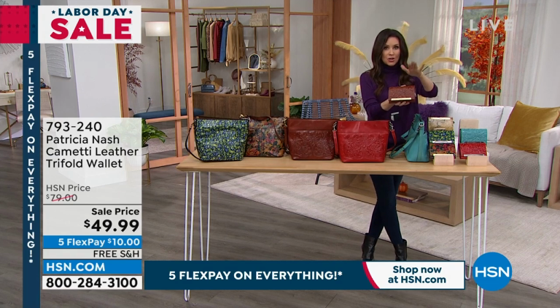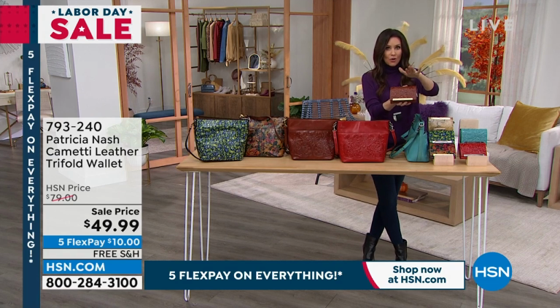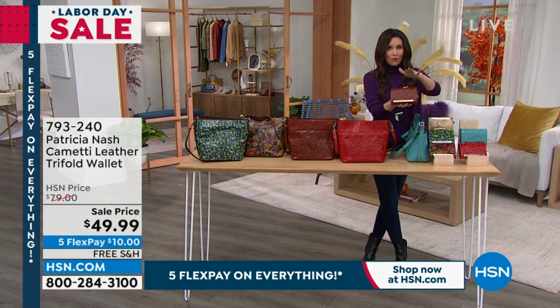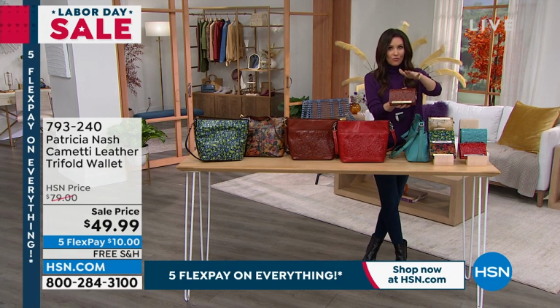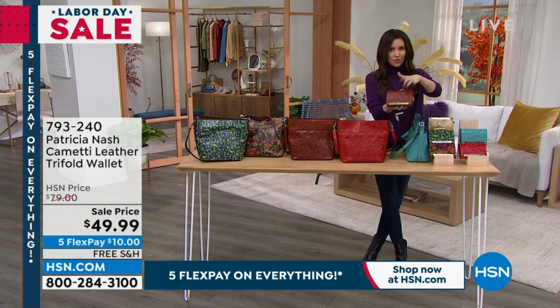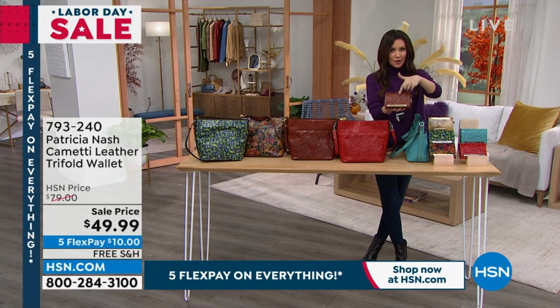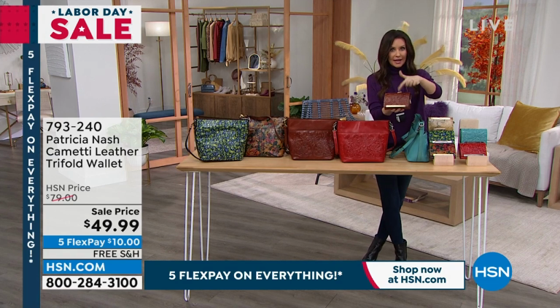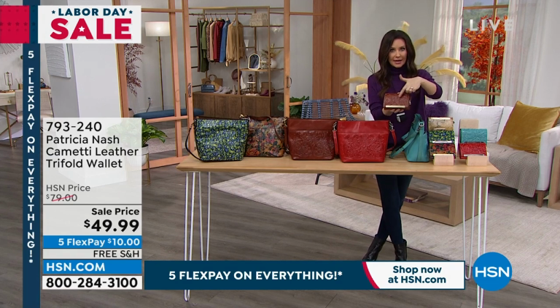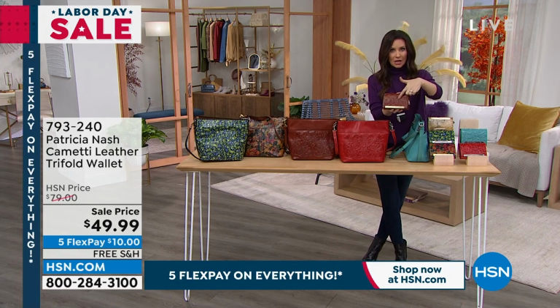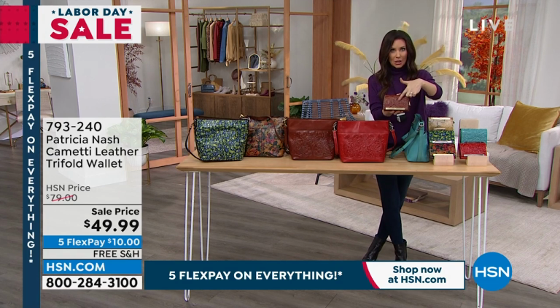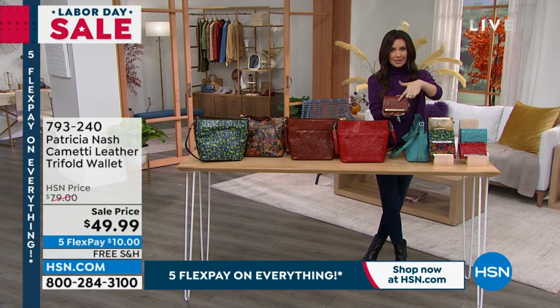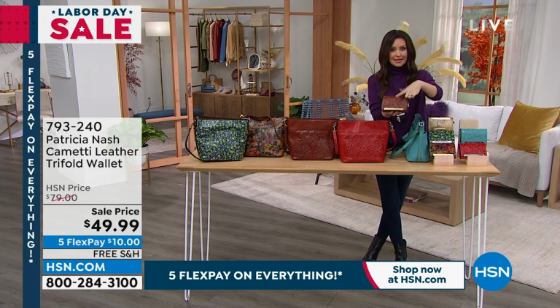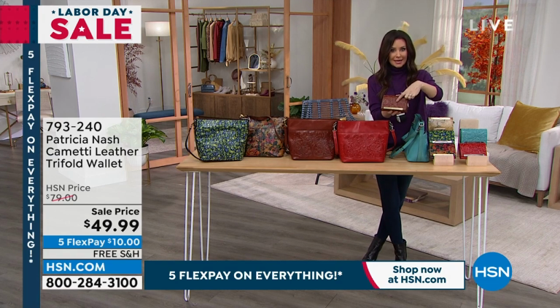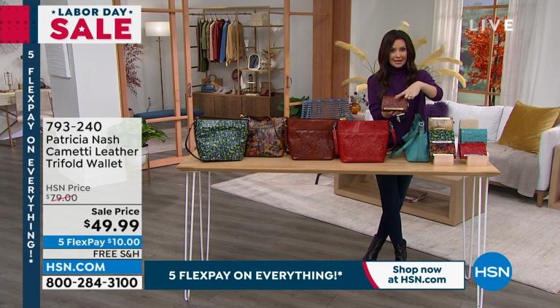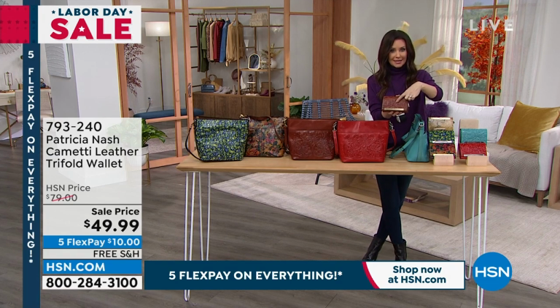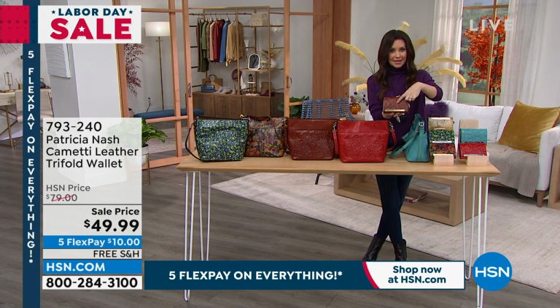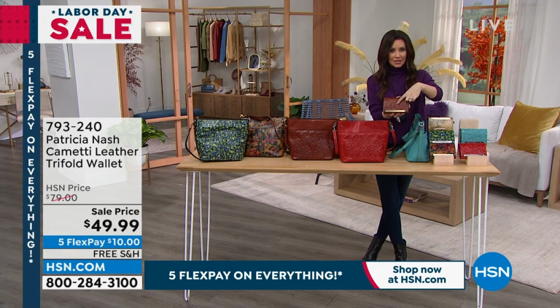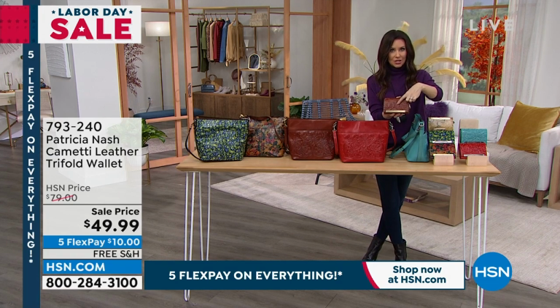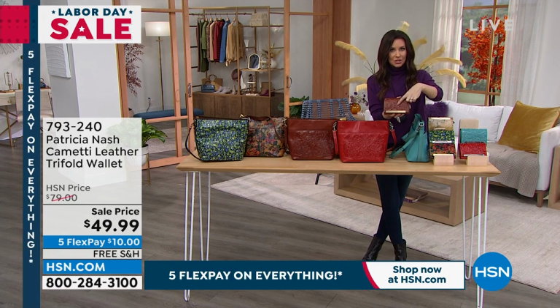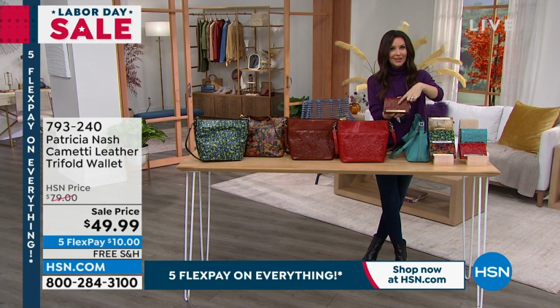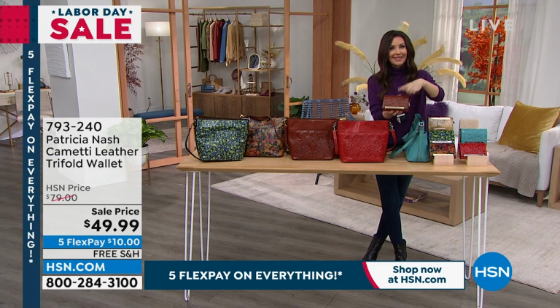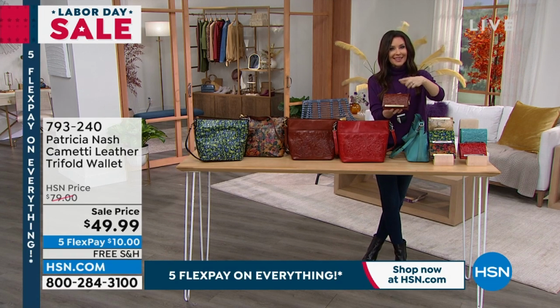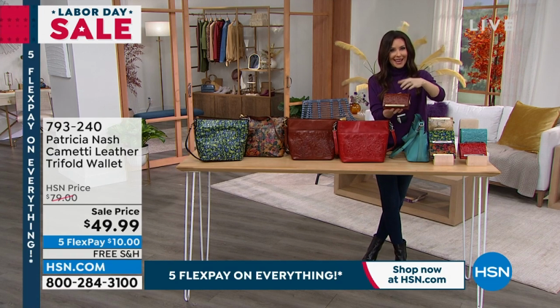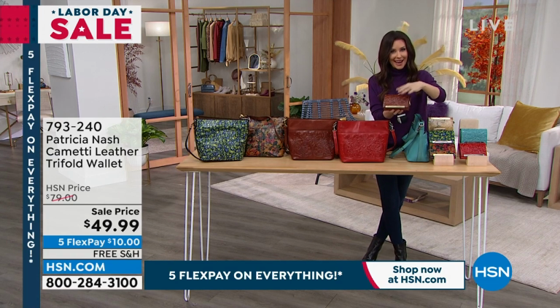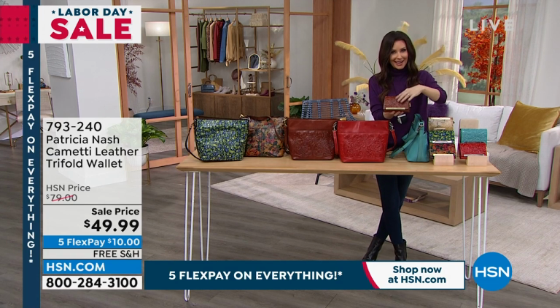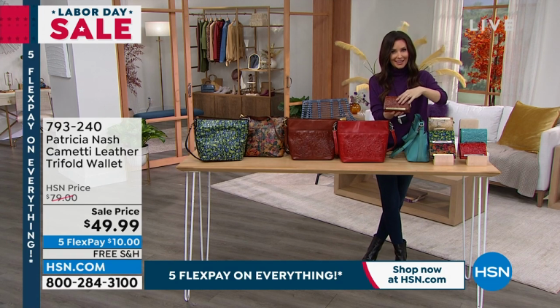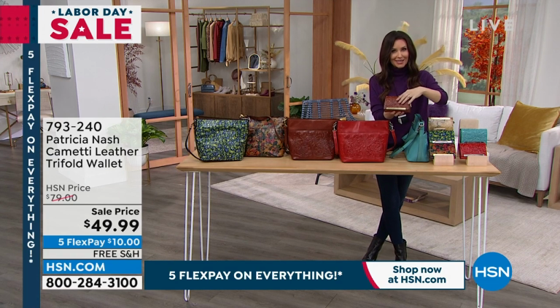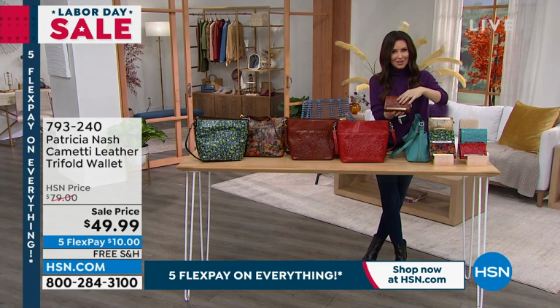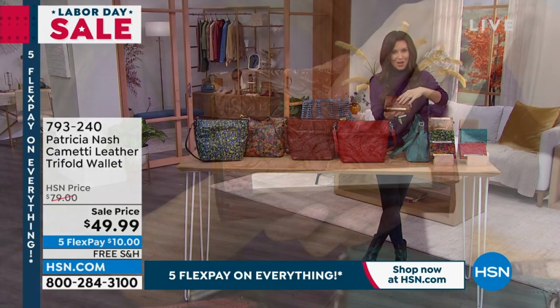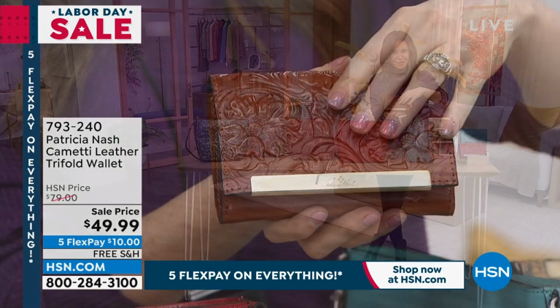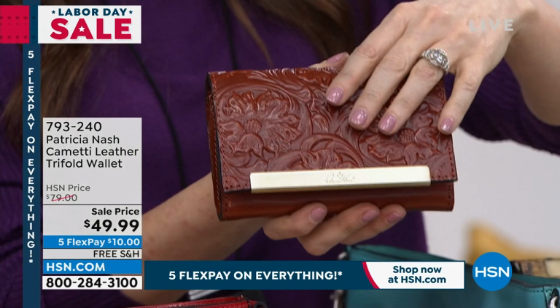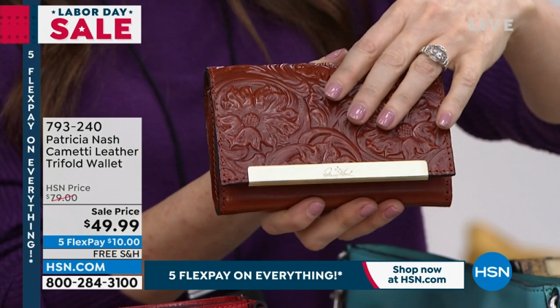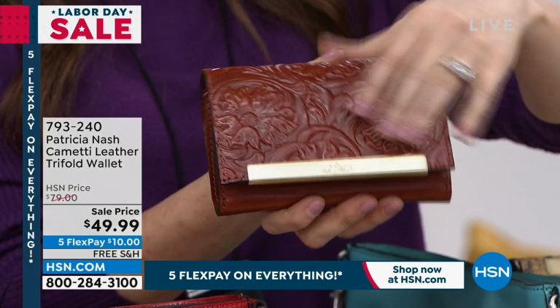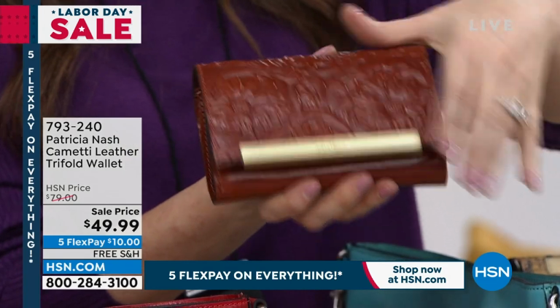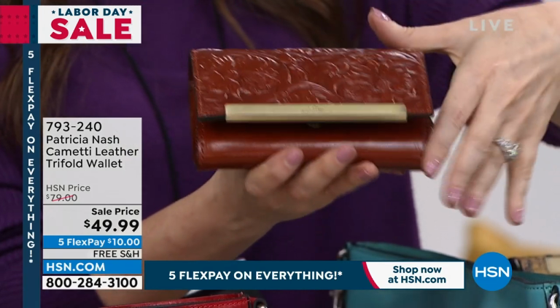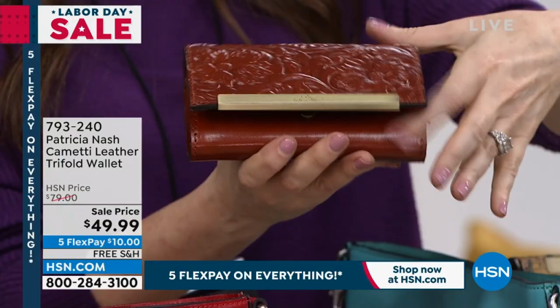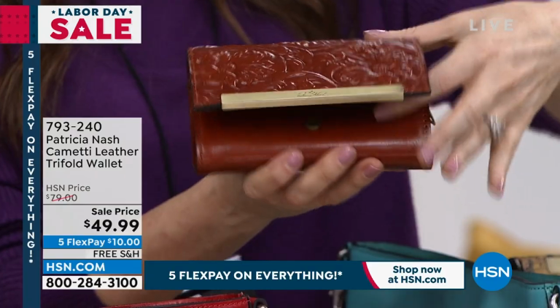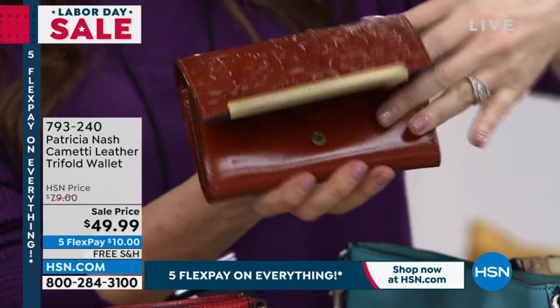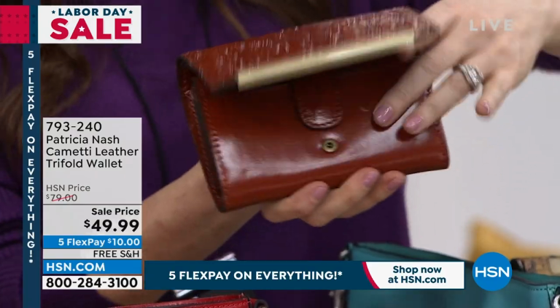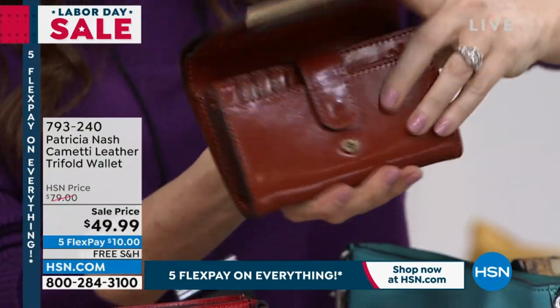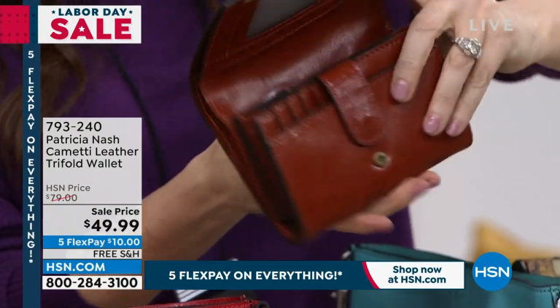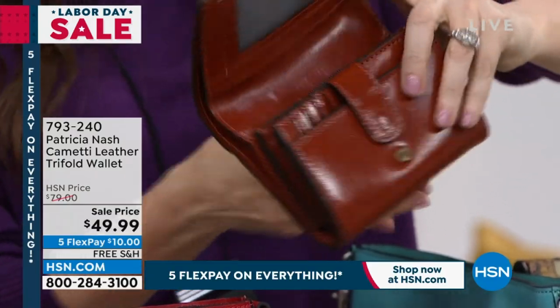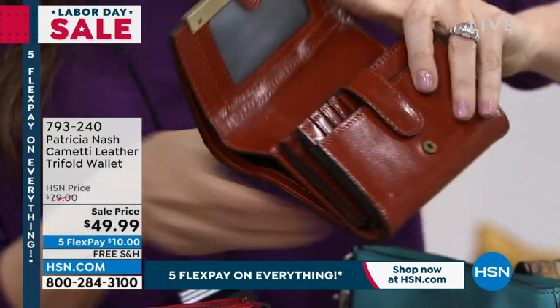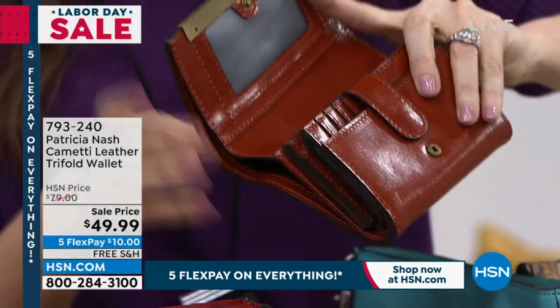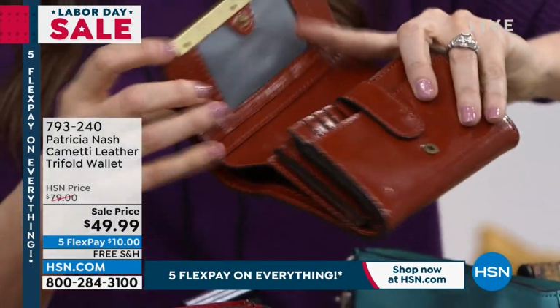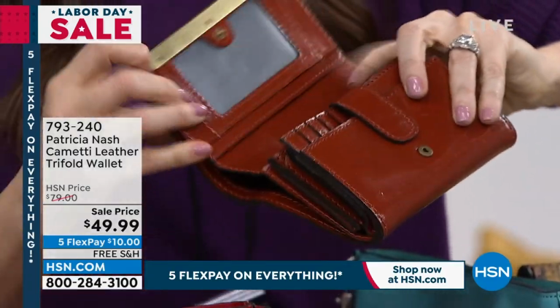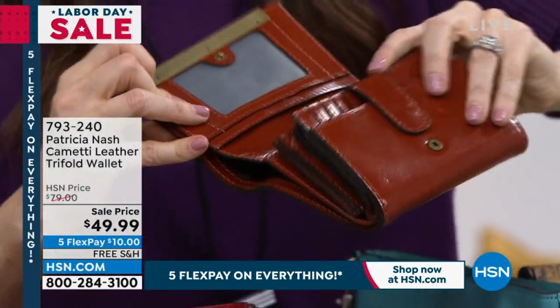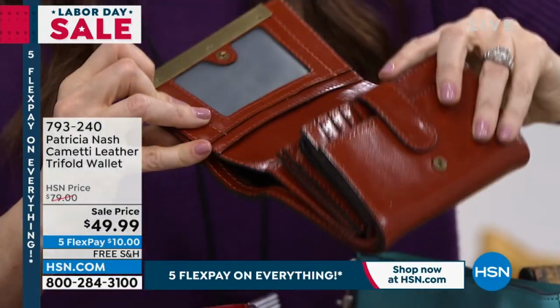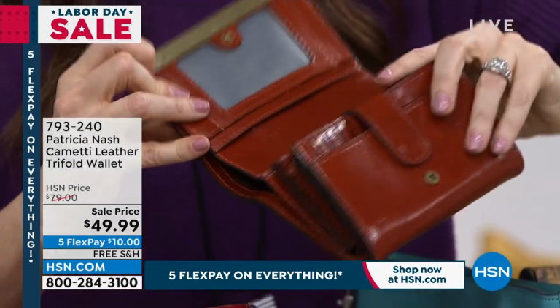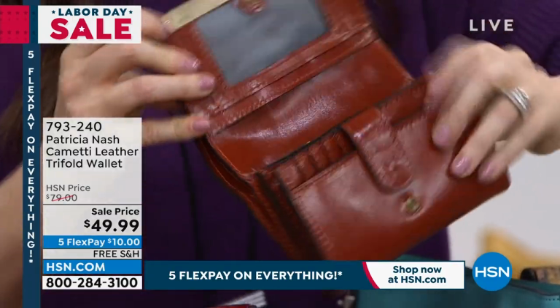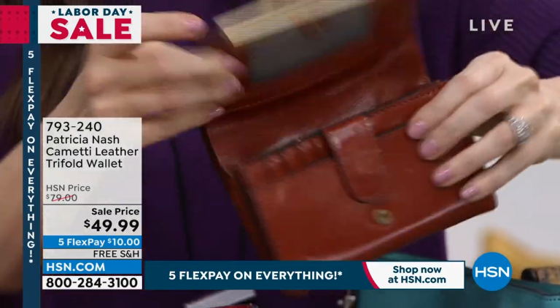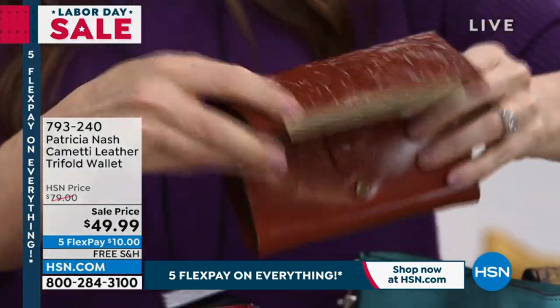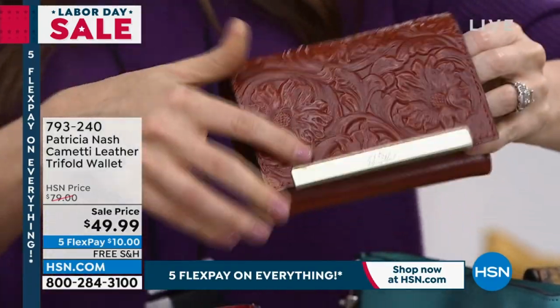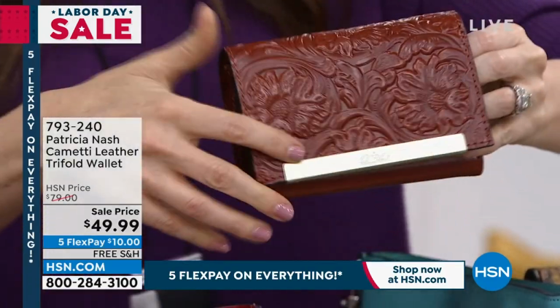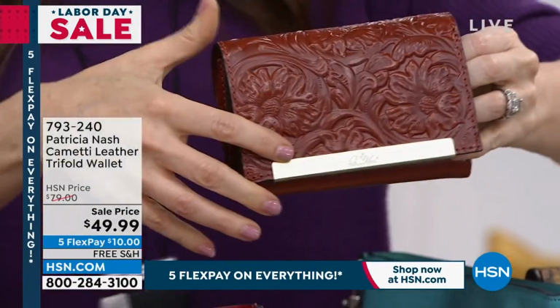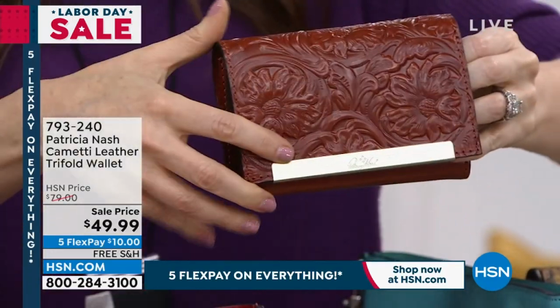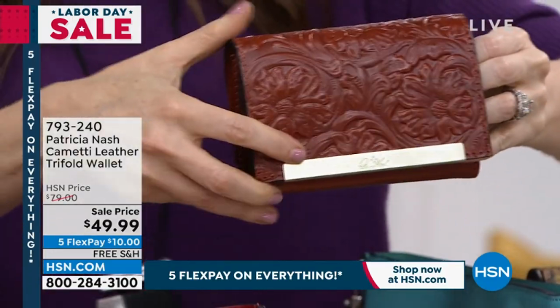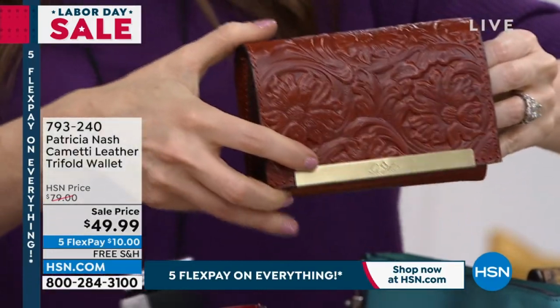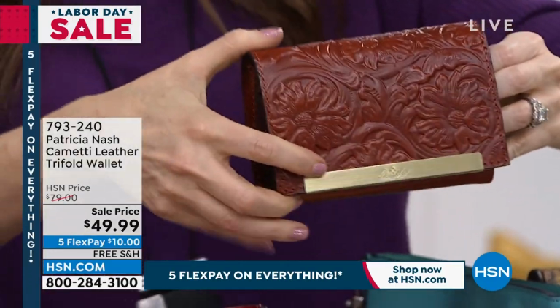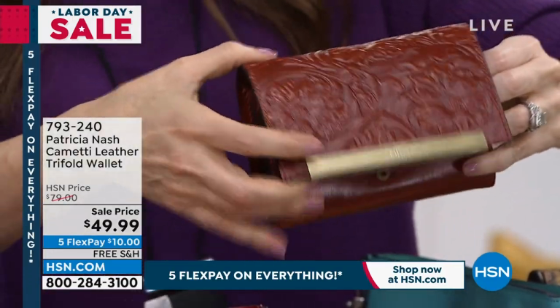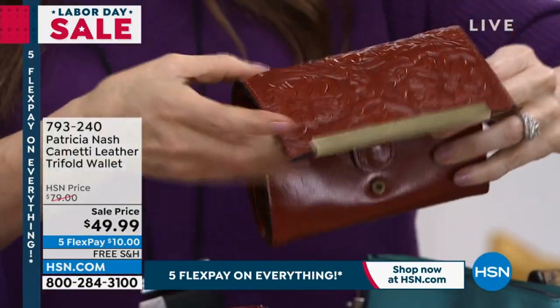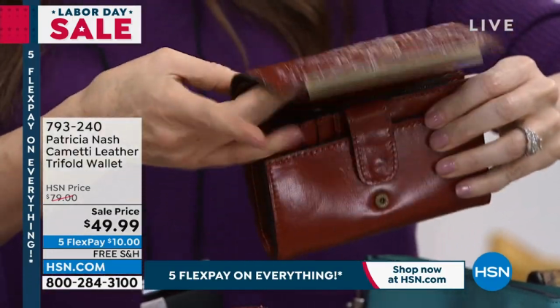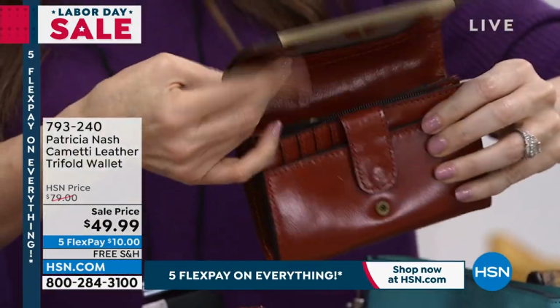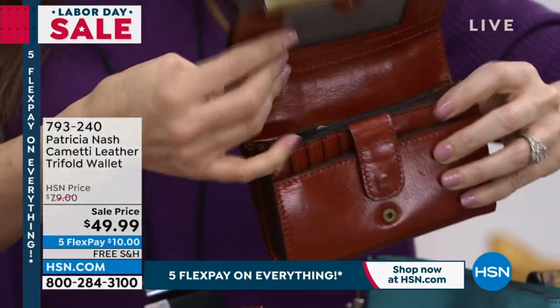For $49.99, you're getting the $80 wallet. Let me show you. This is the tan color.